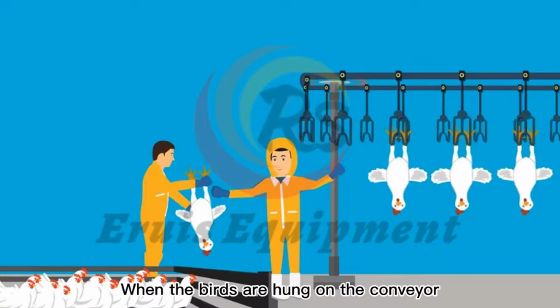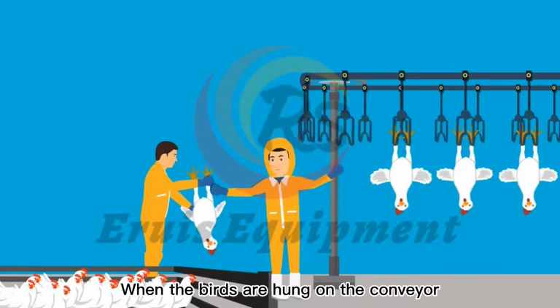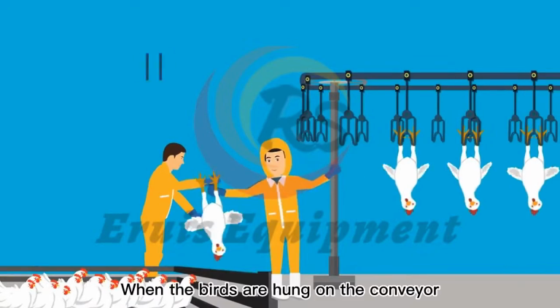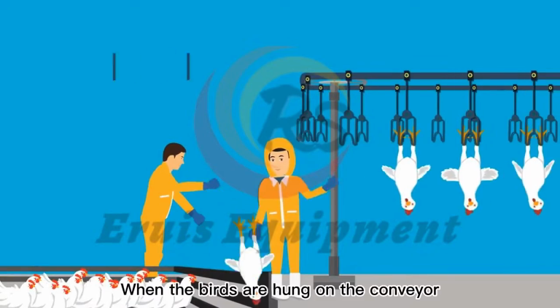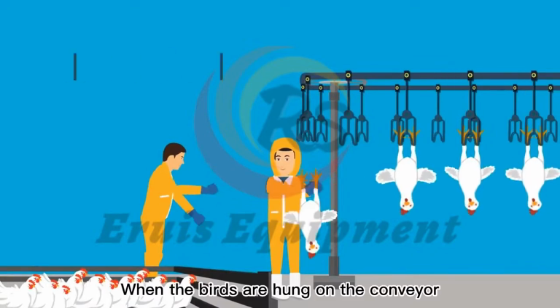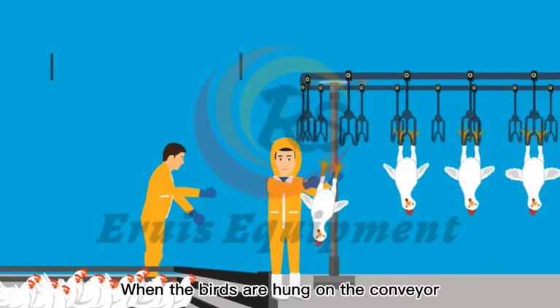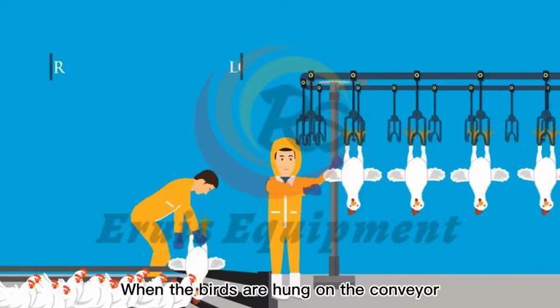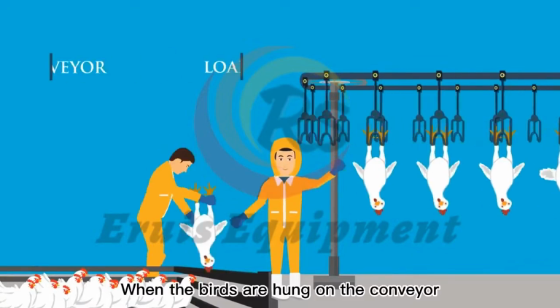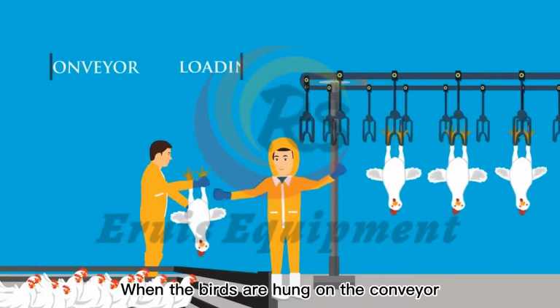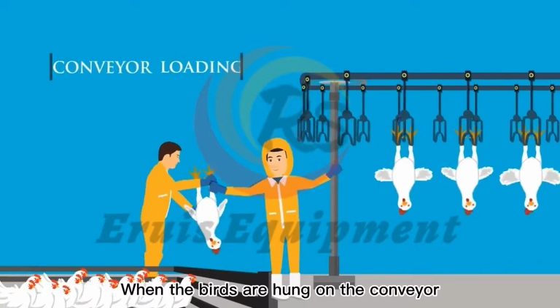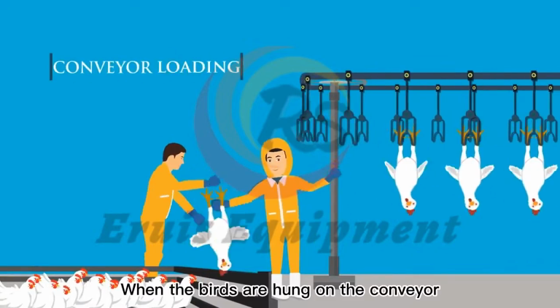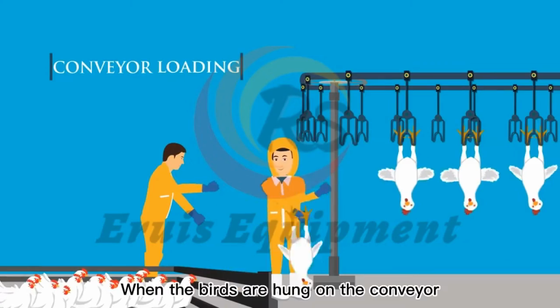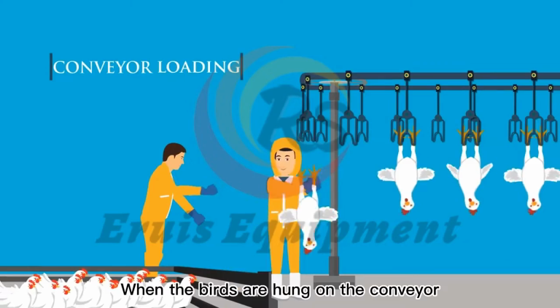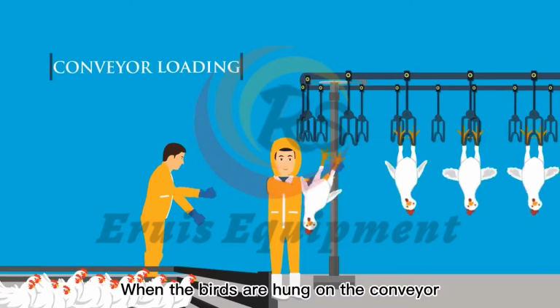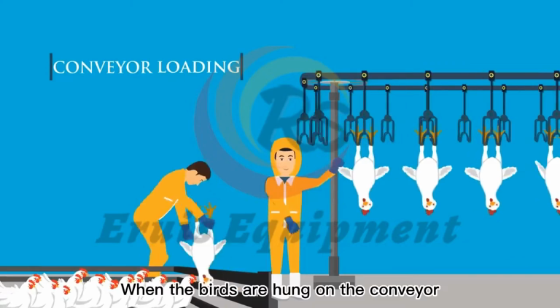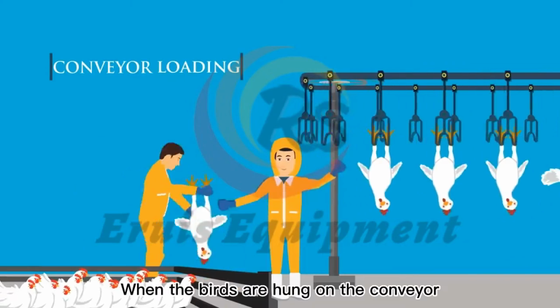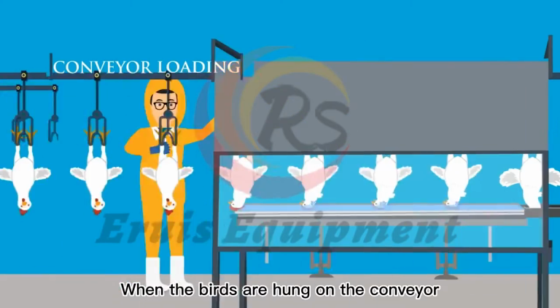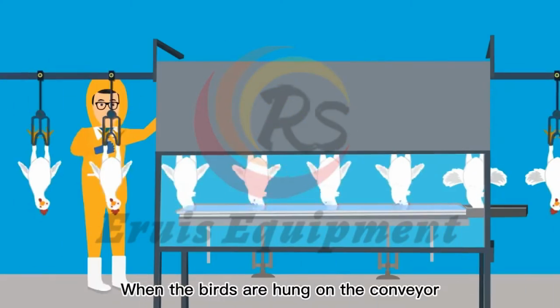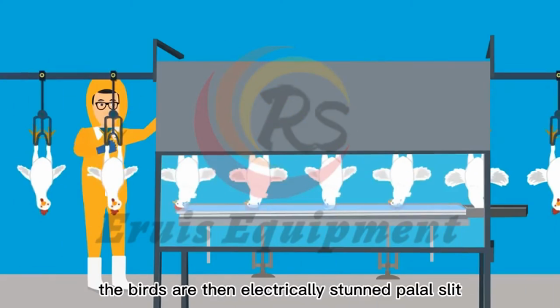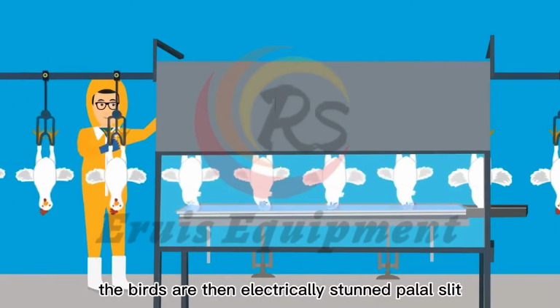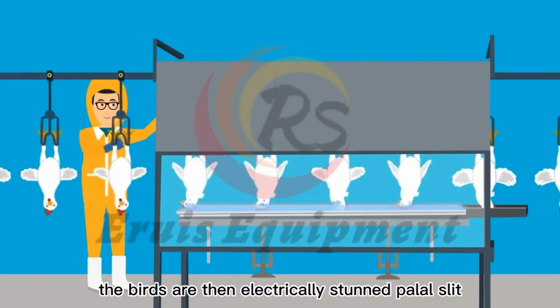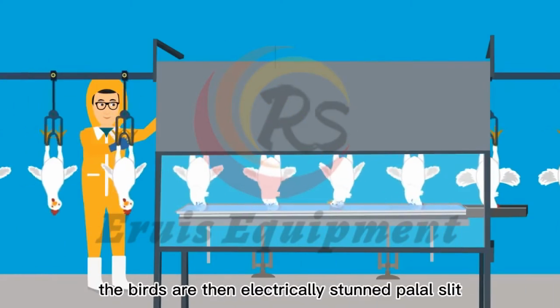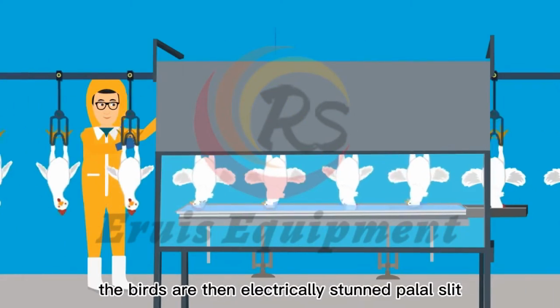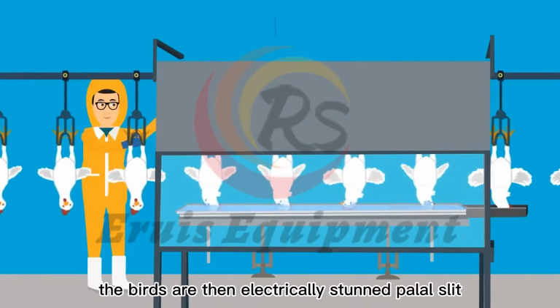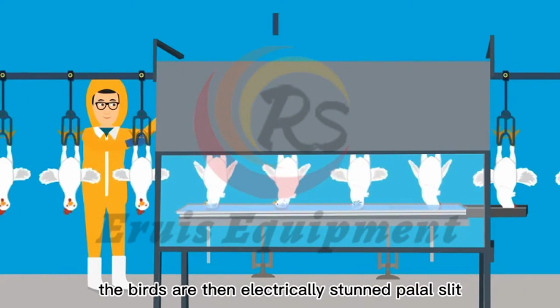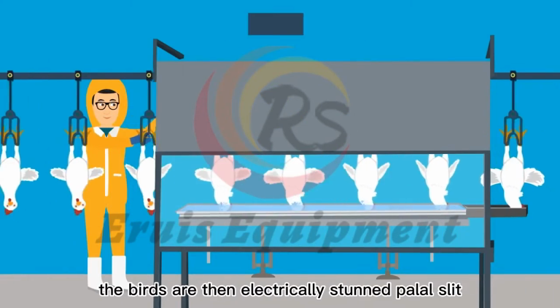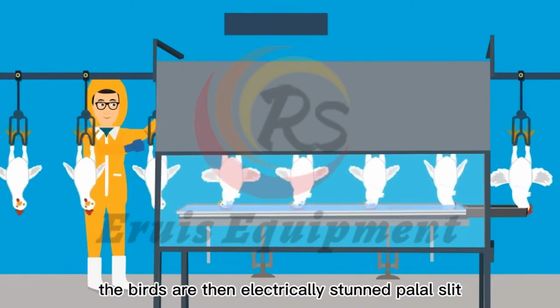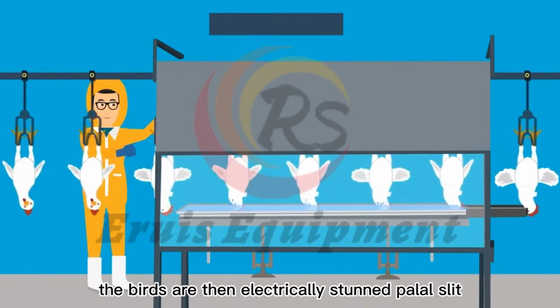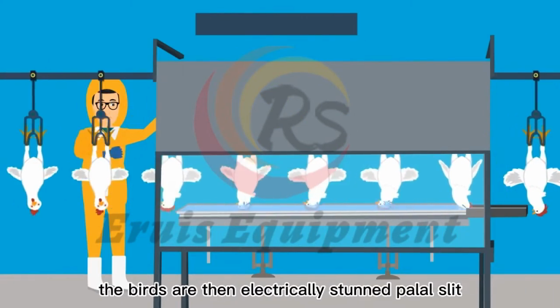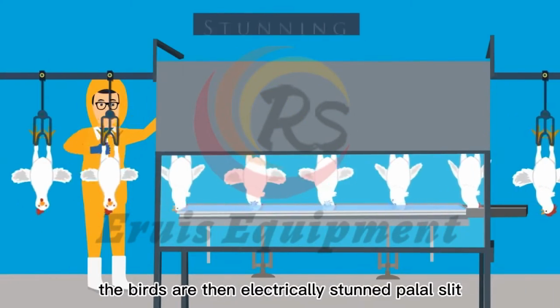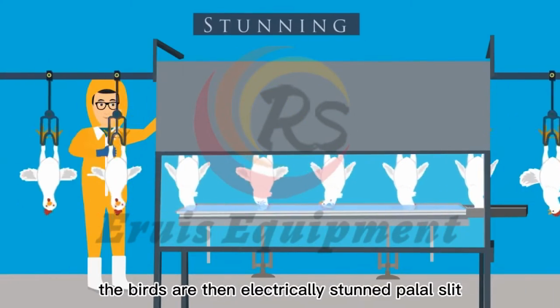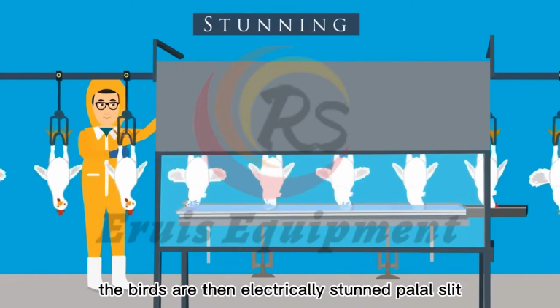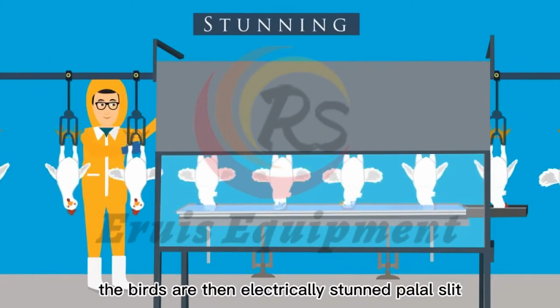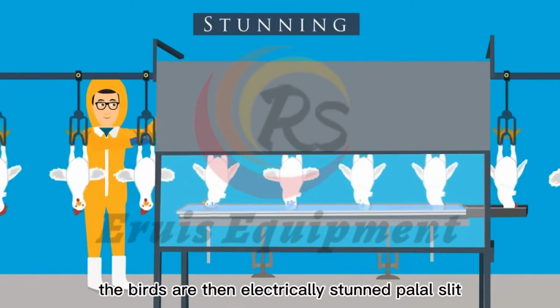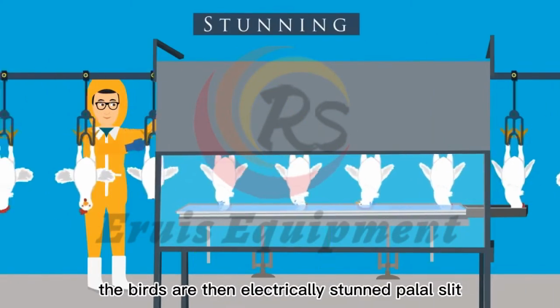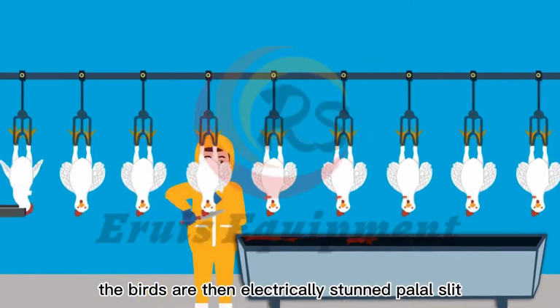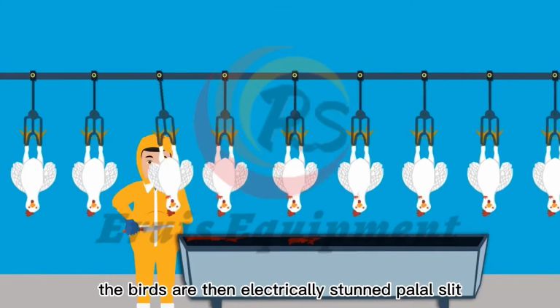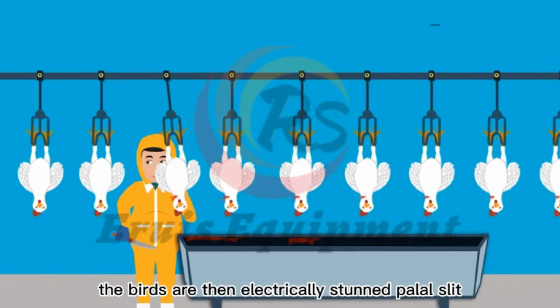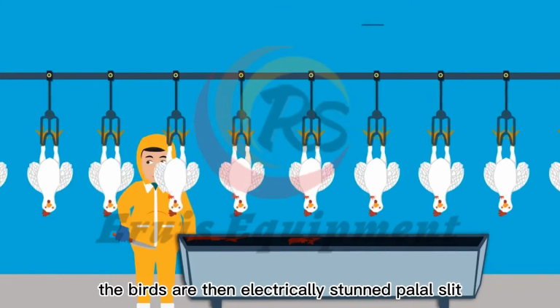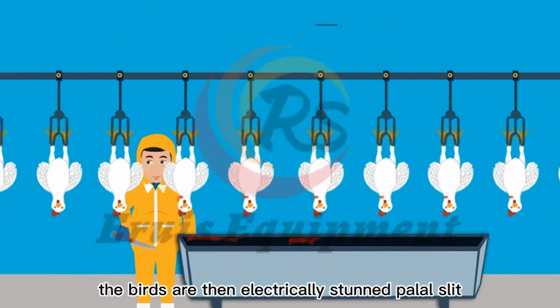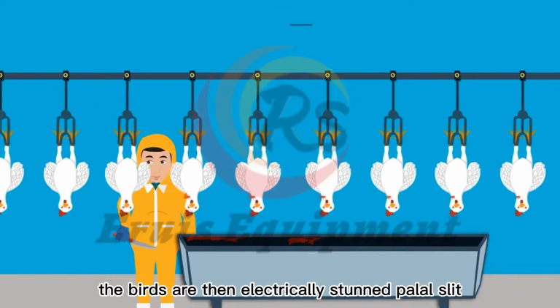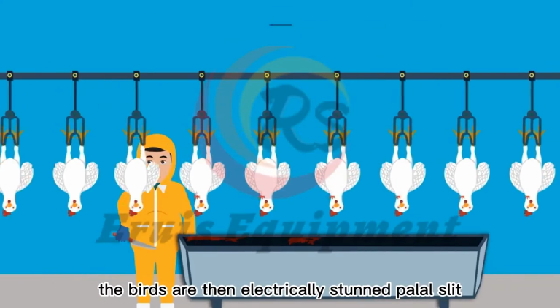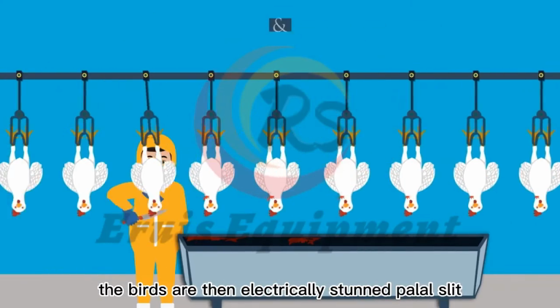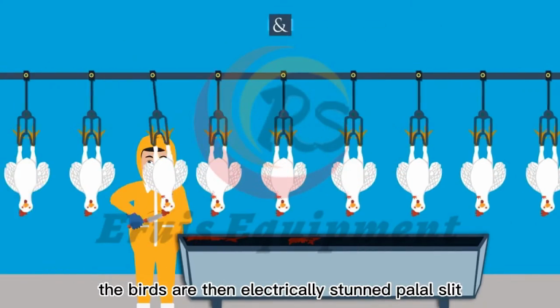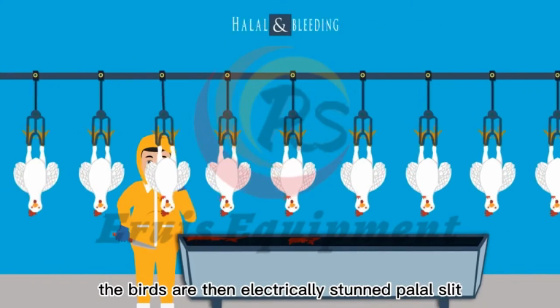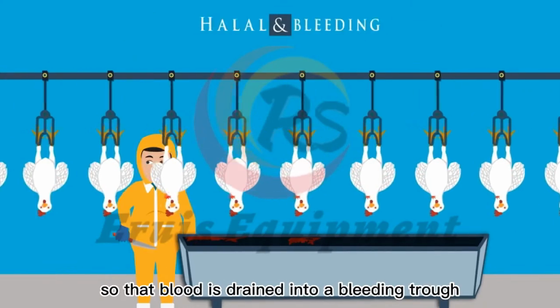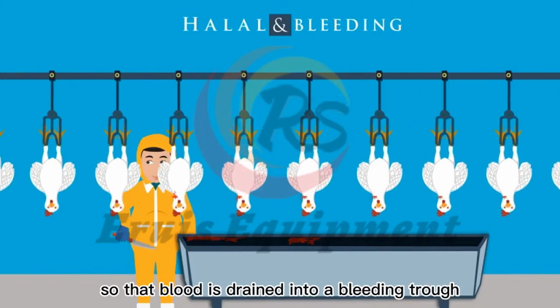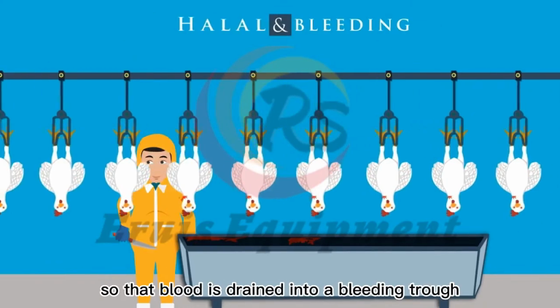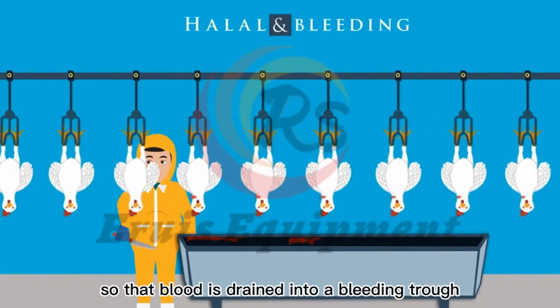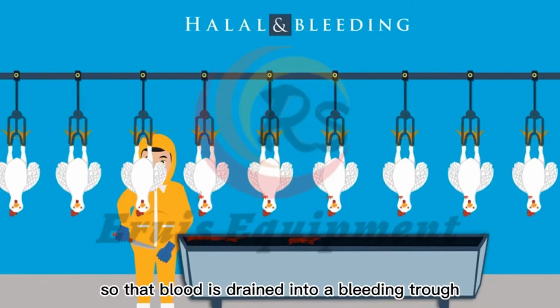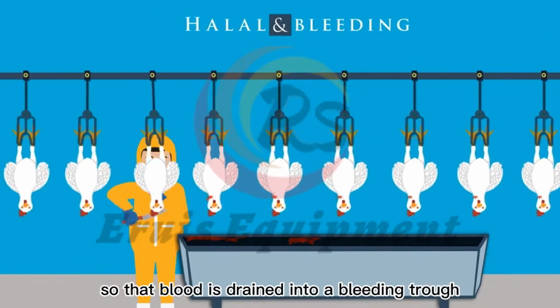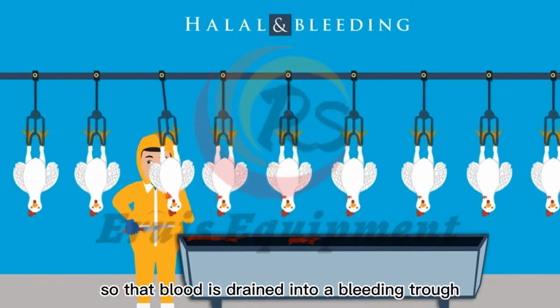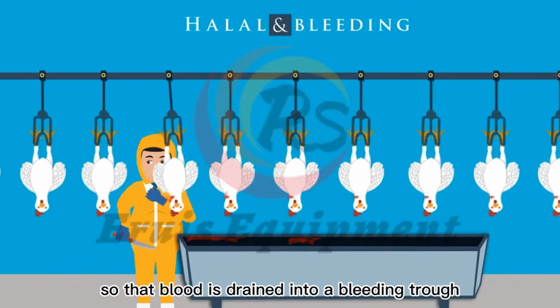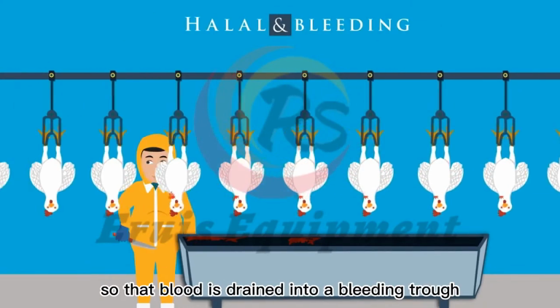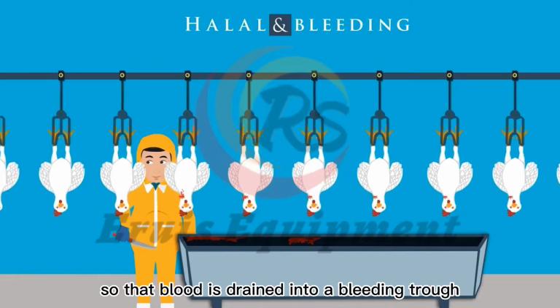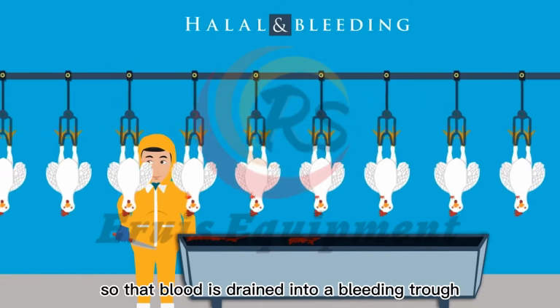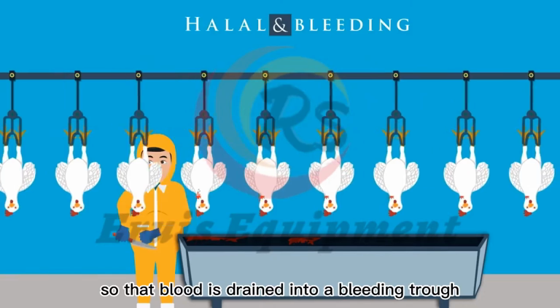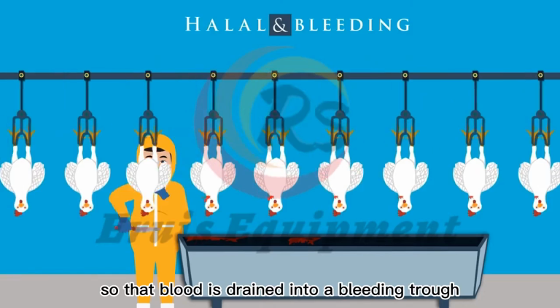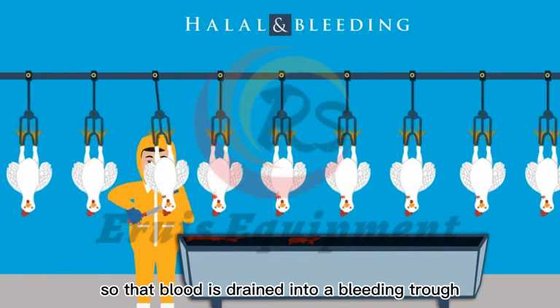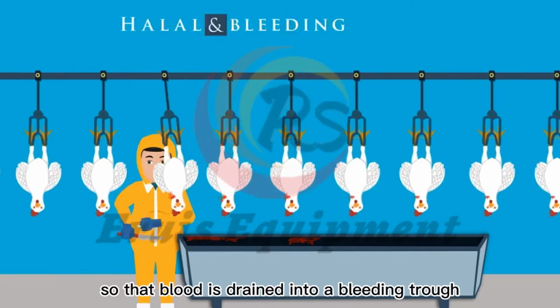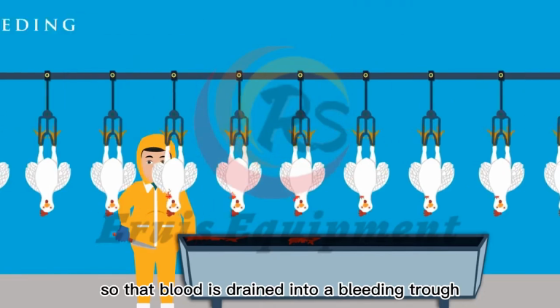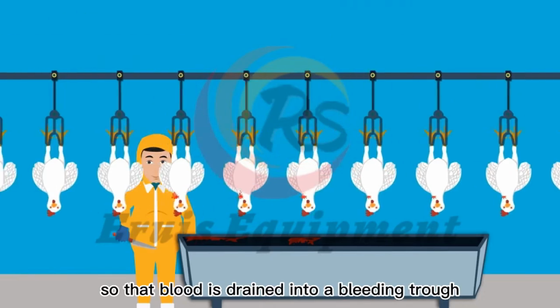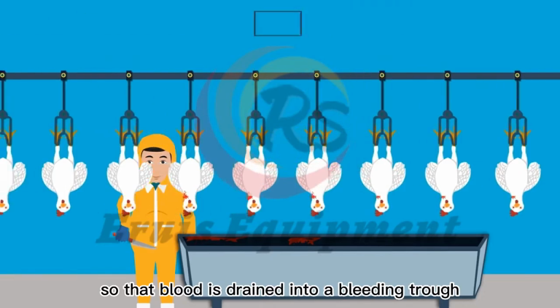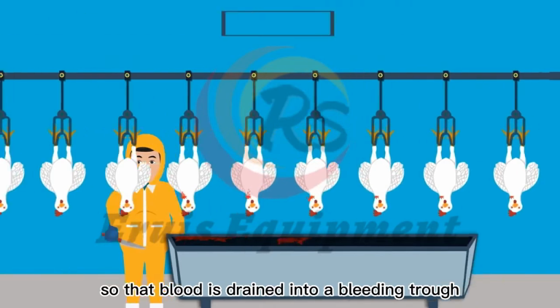When the birds are hung on the conveyor, they are then electrically stunned. Halal slaughter follows so that blood is drained into a bleeding trough.